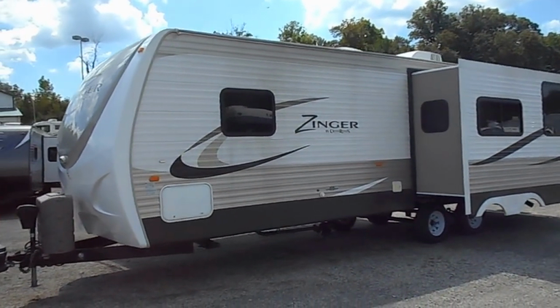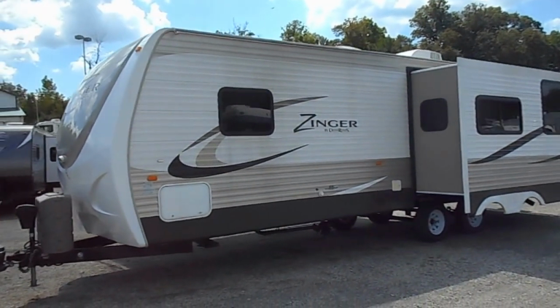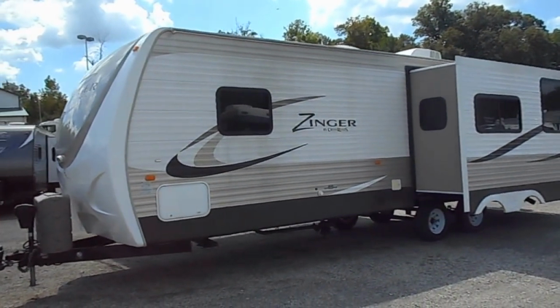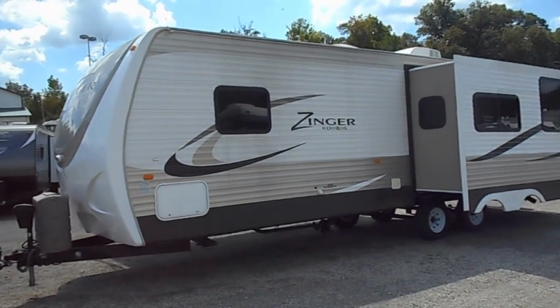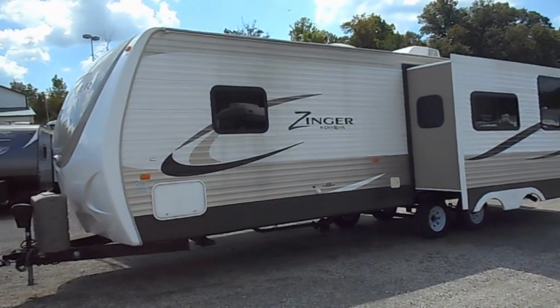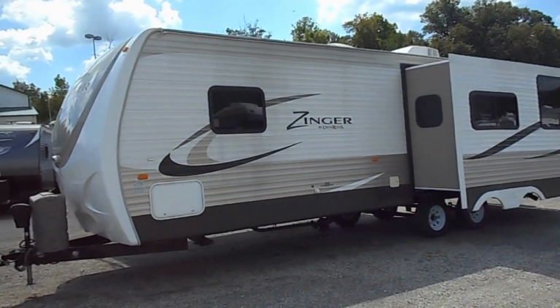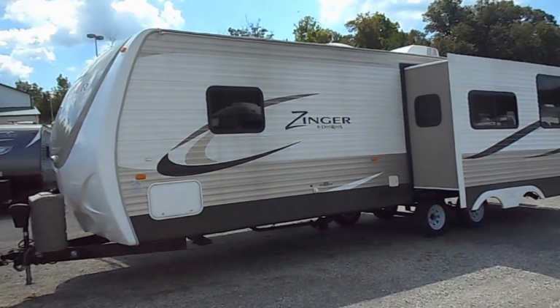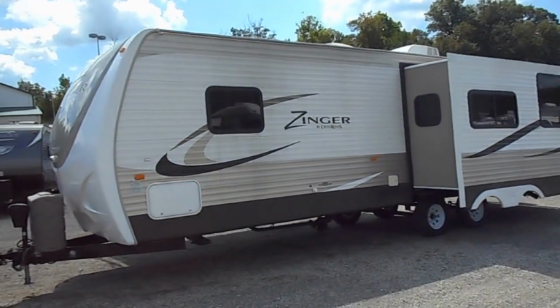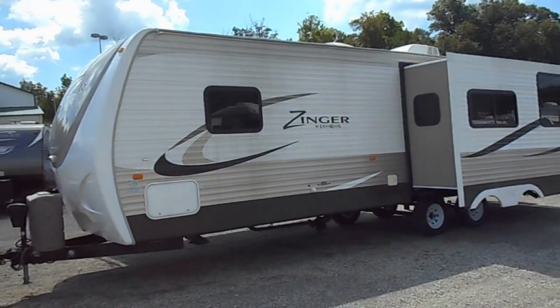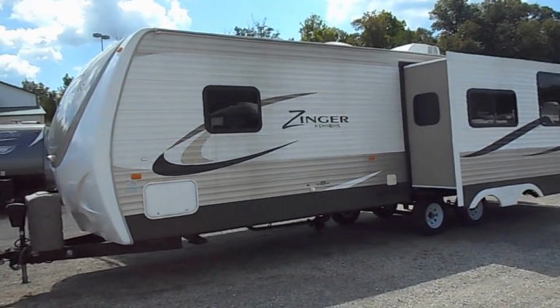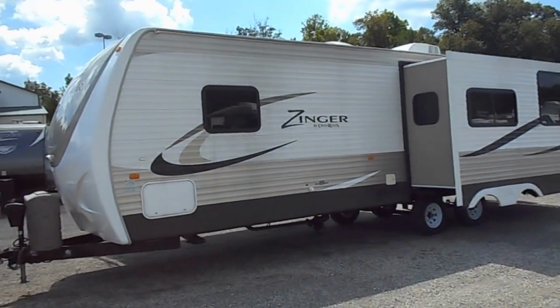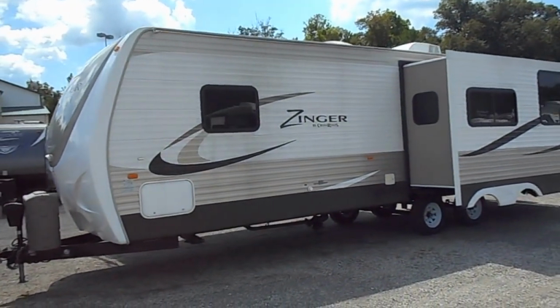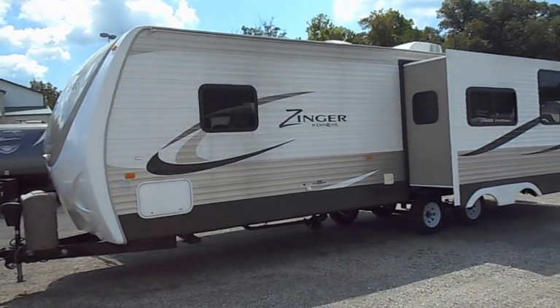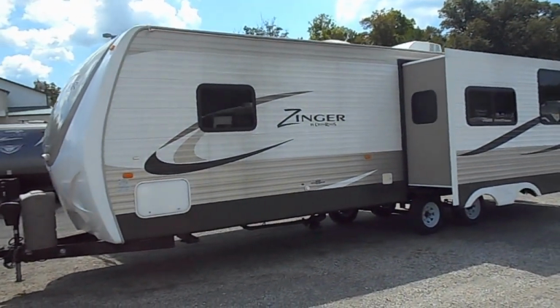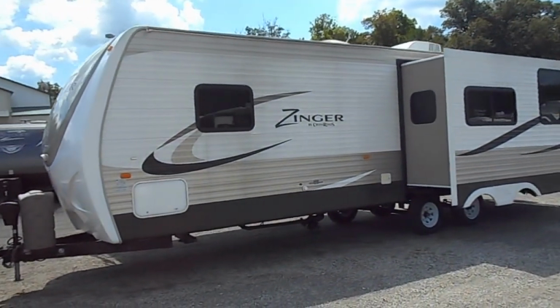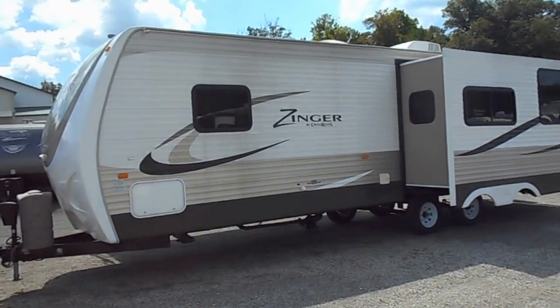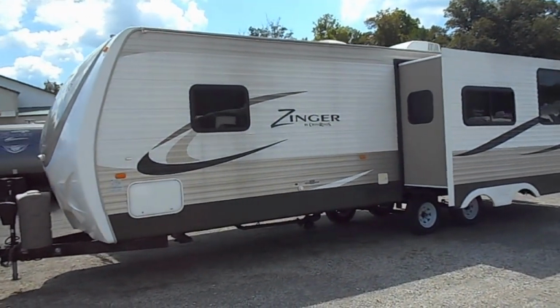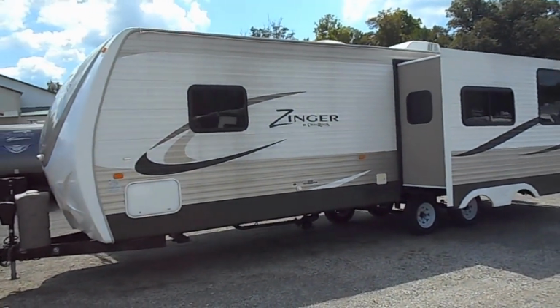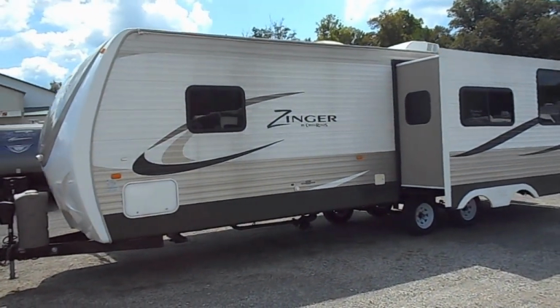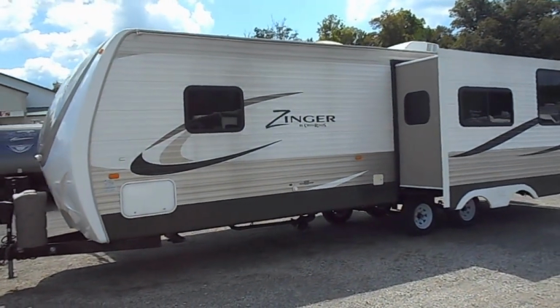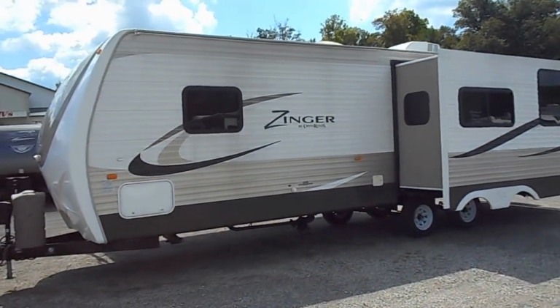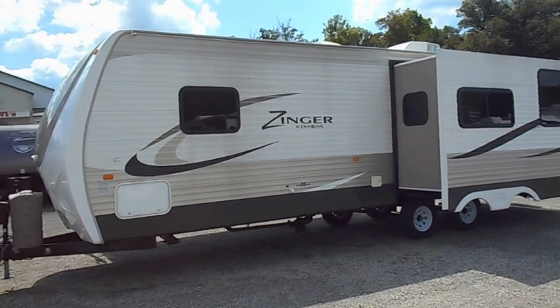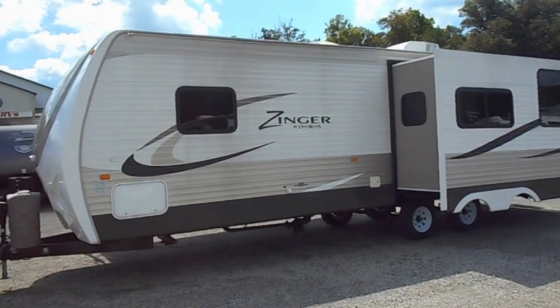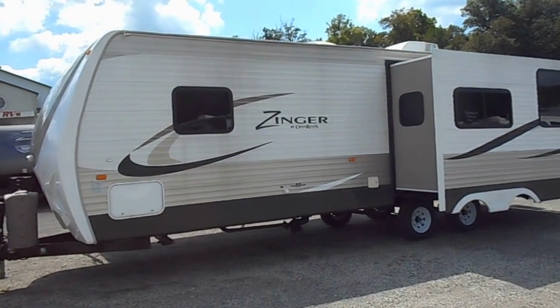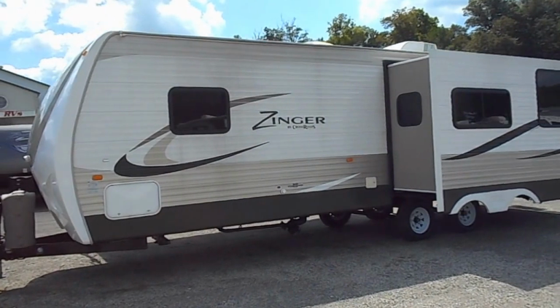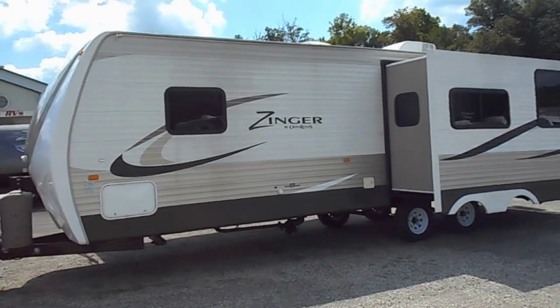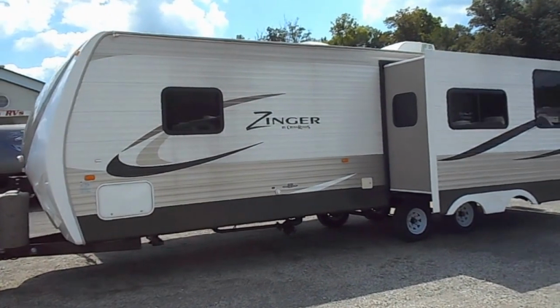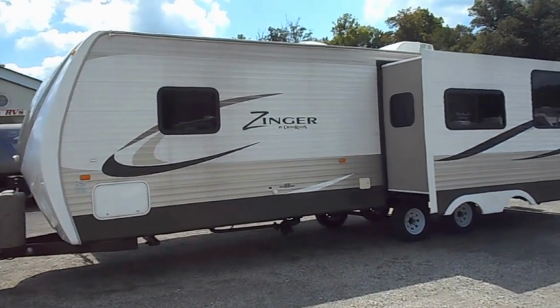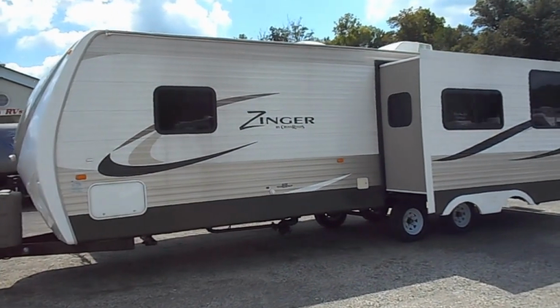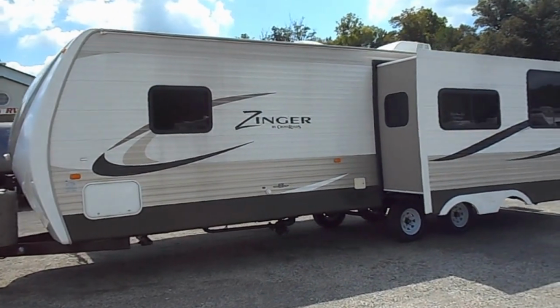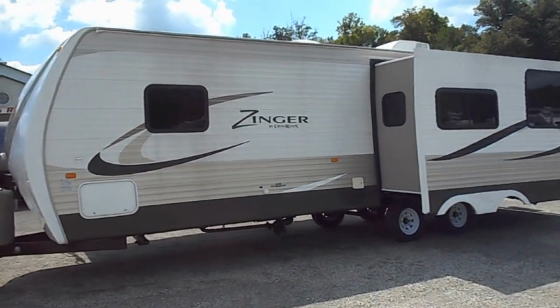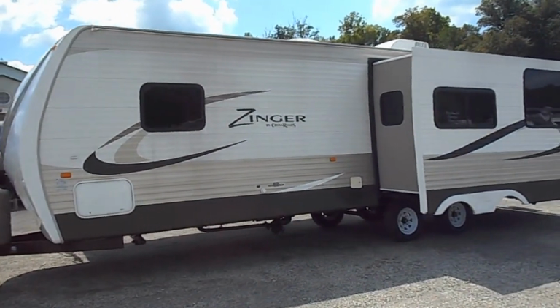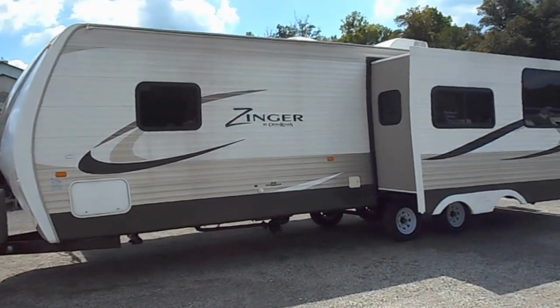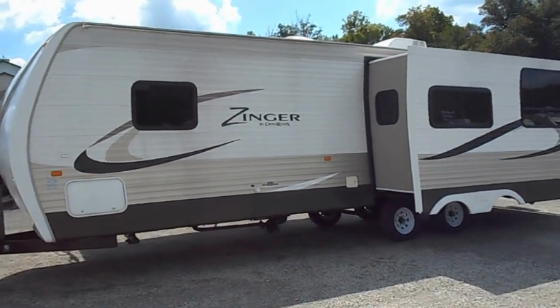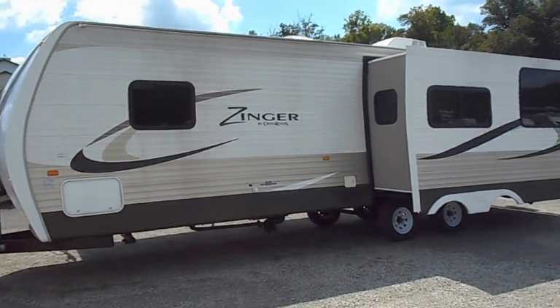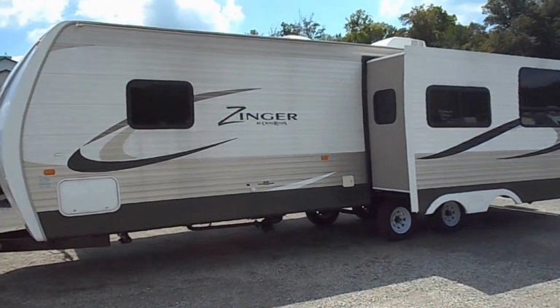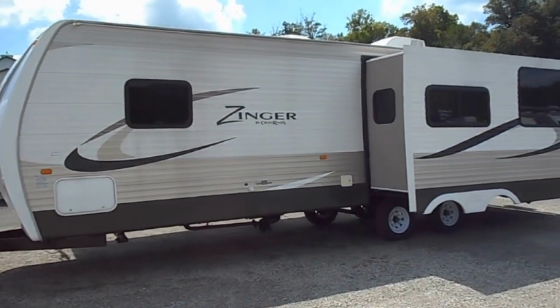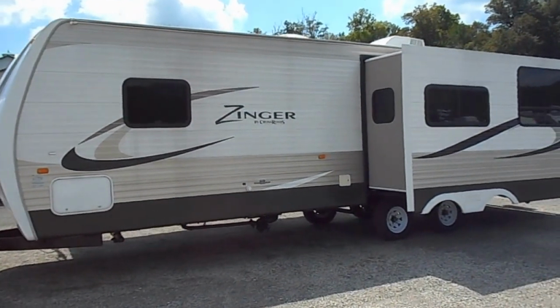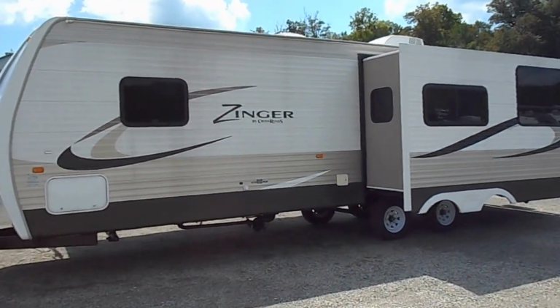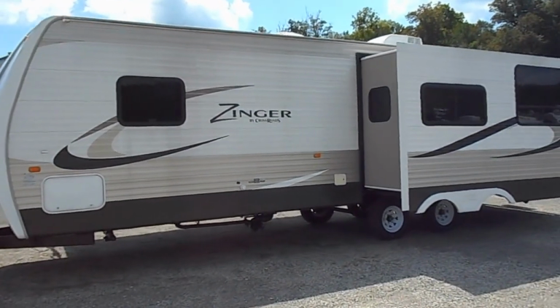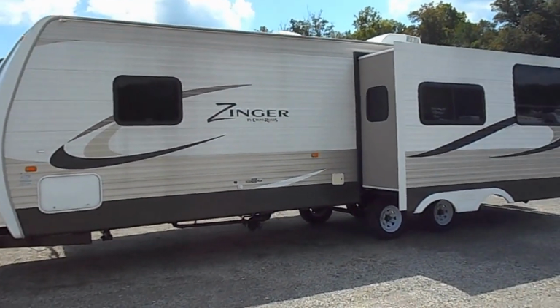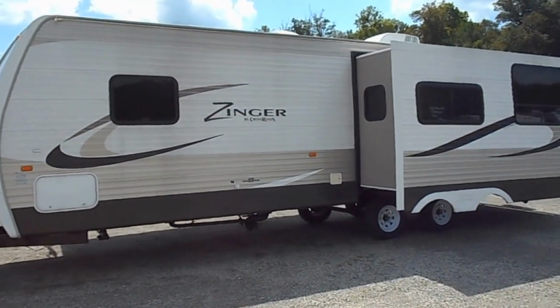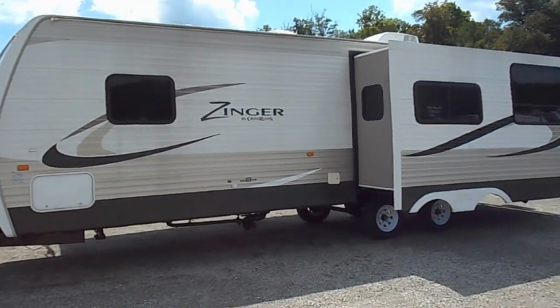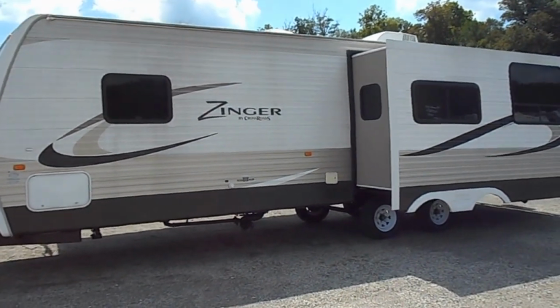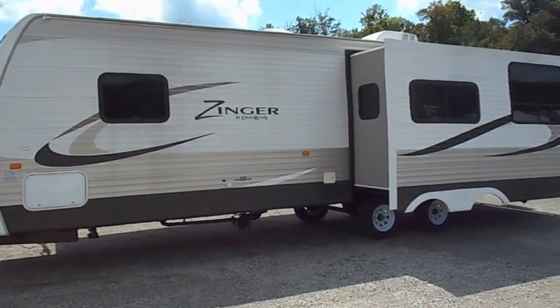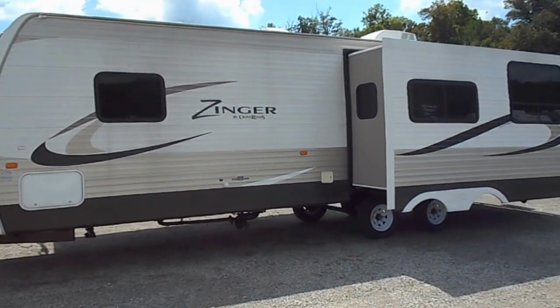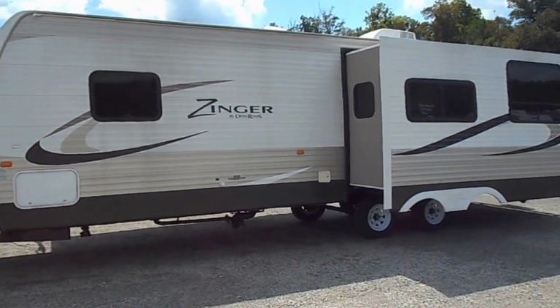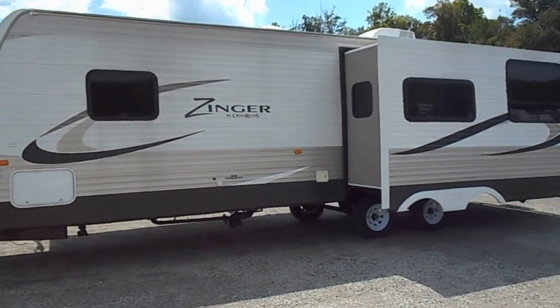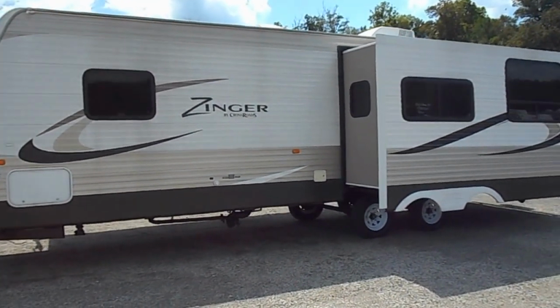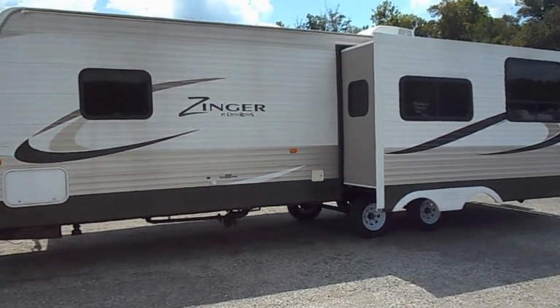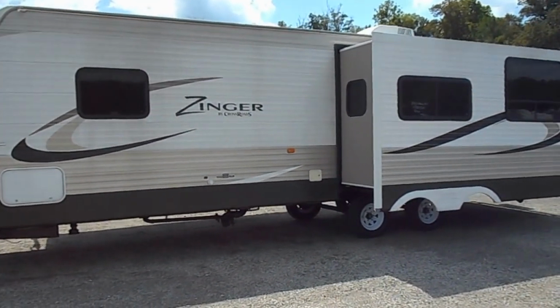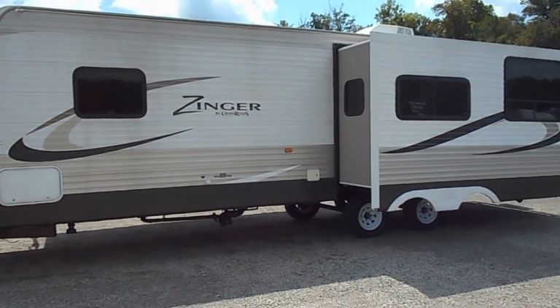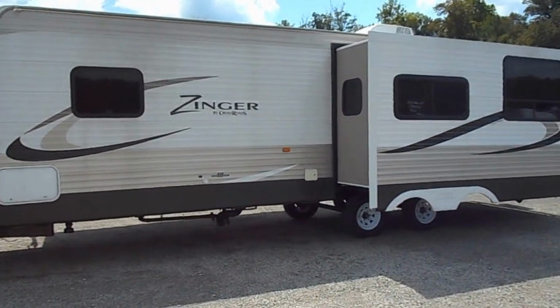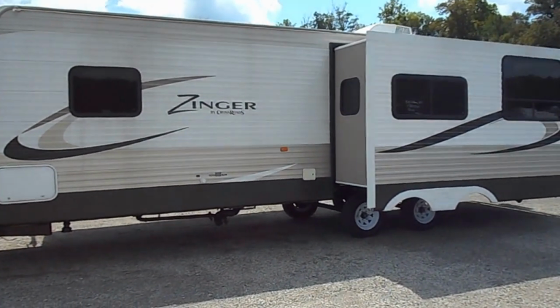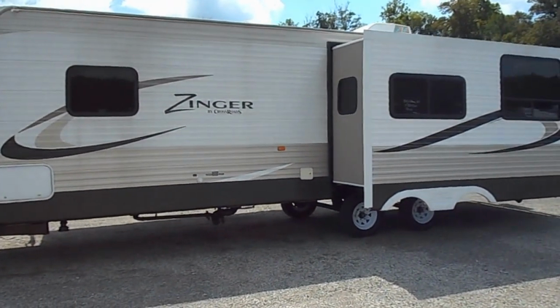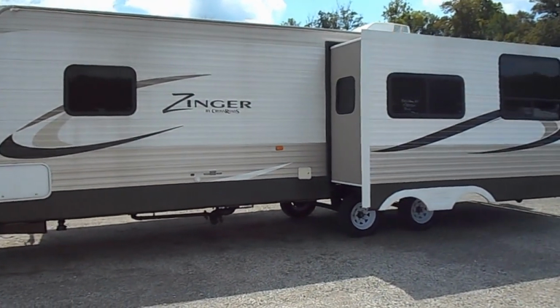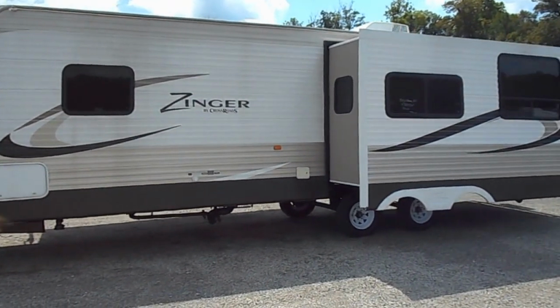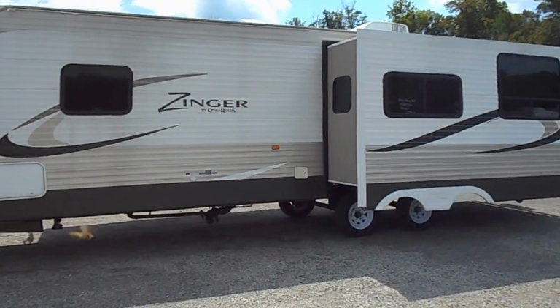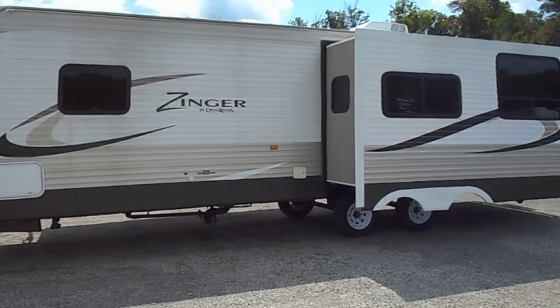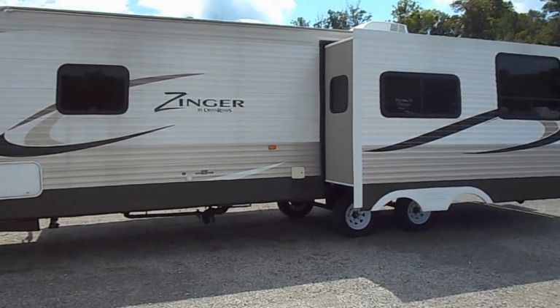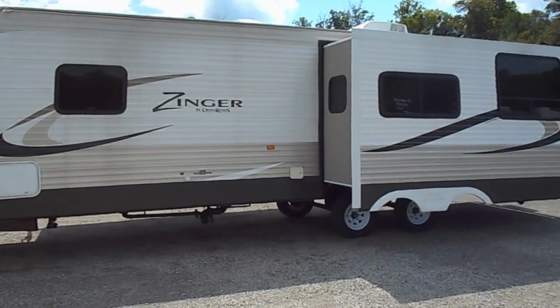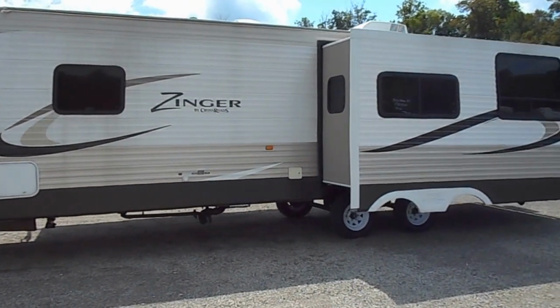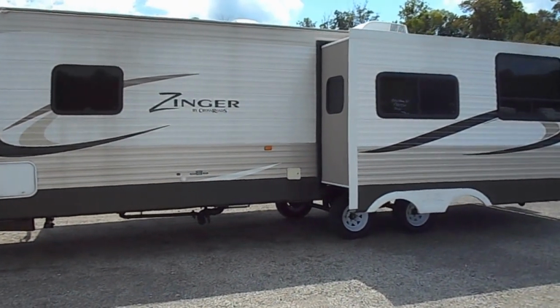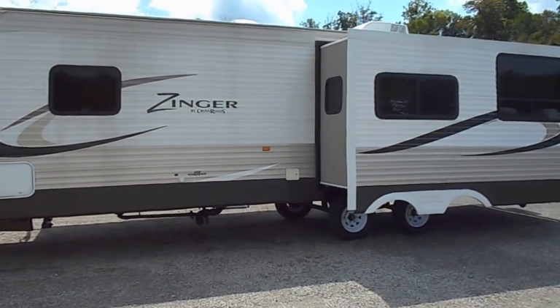Outside of the unit has the nice aluminum sides. Paint and stripes are all in good shape. Tires still look great.